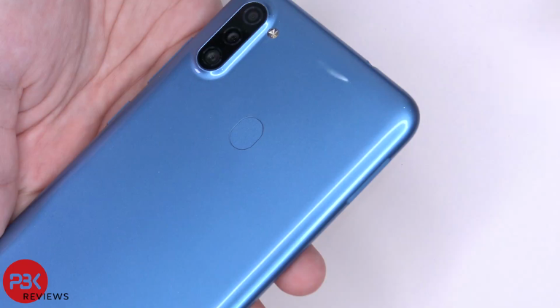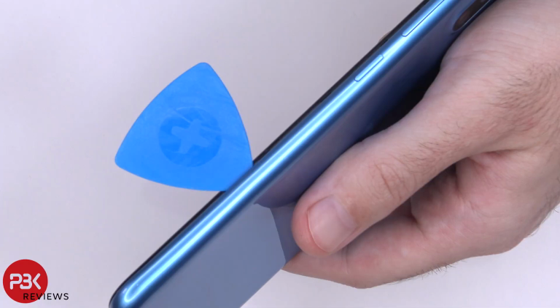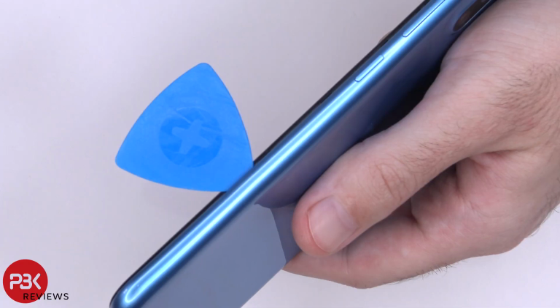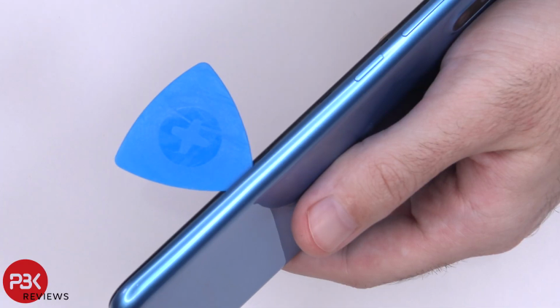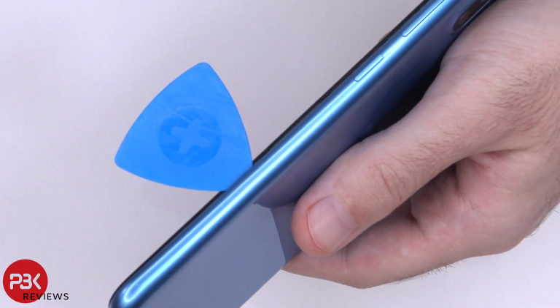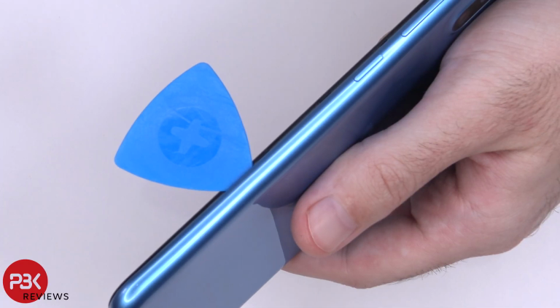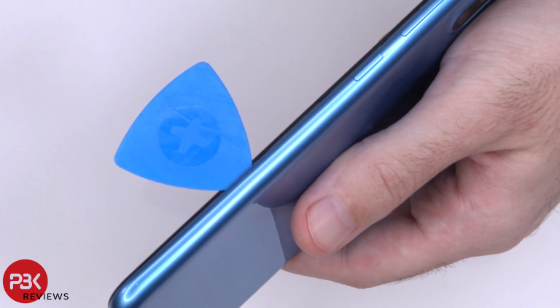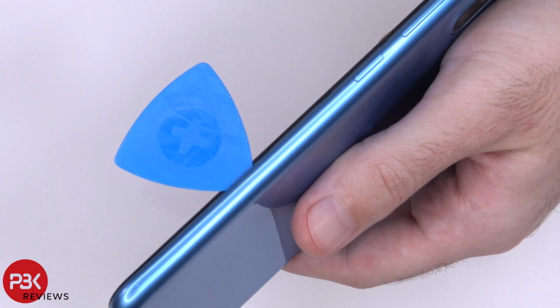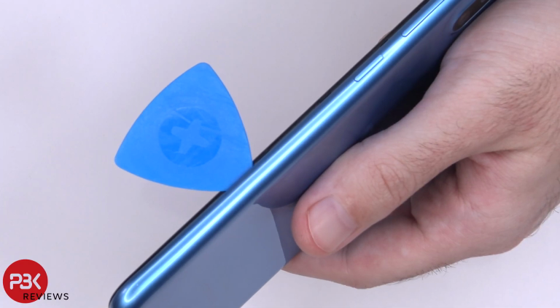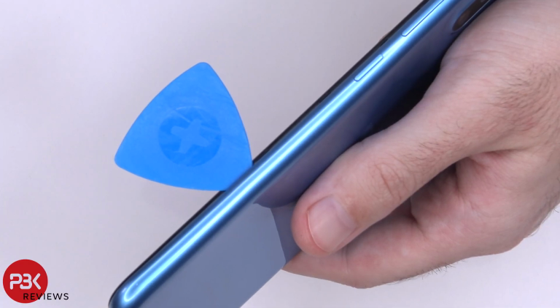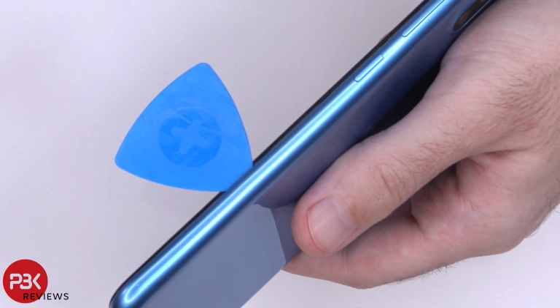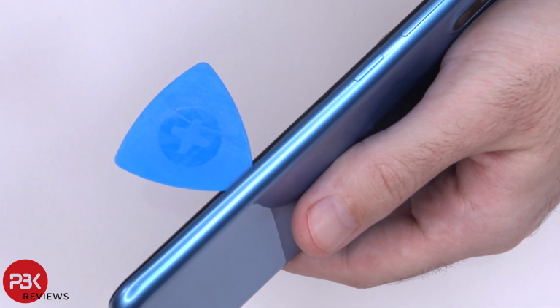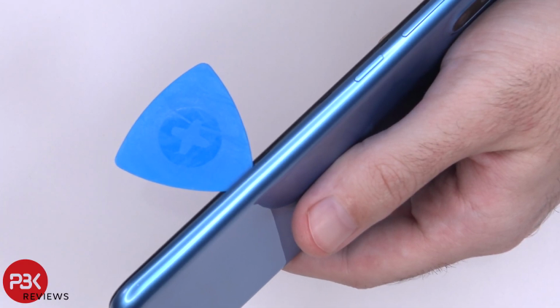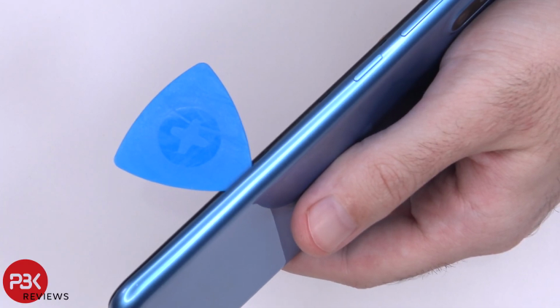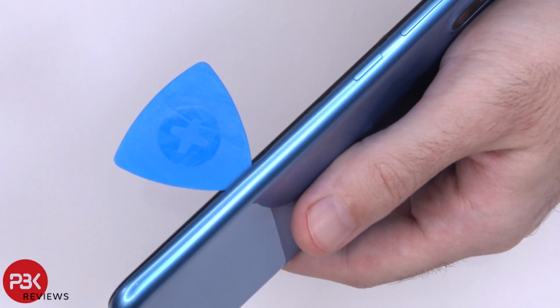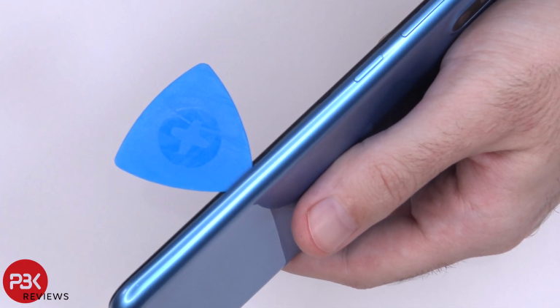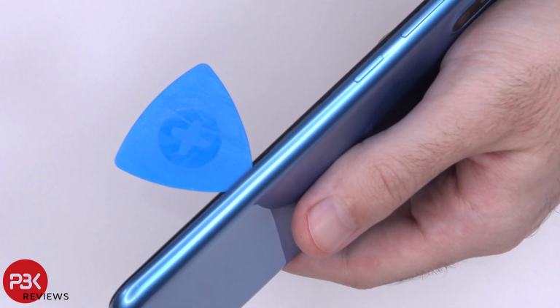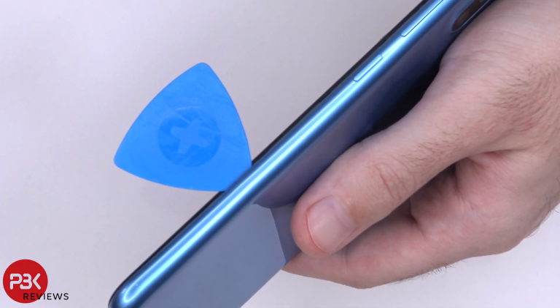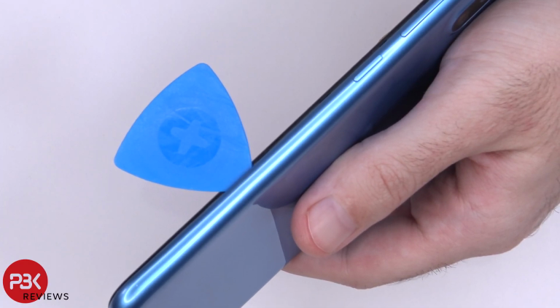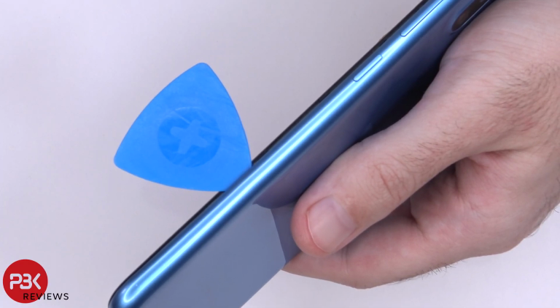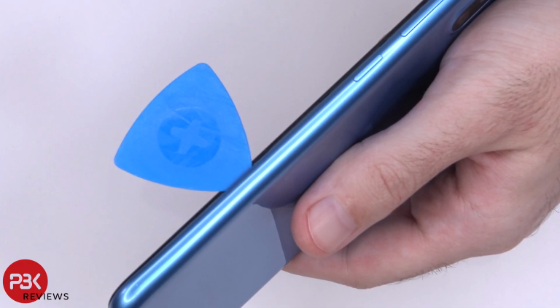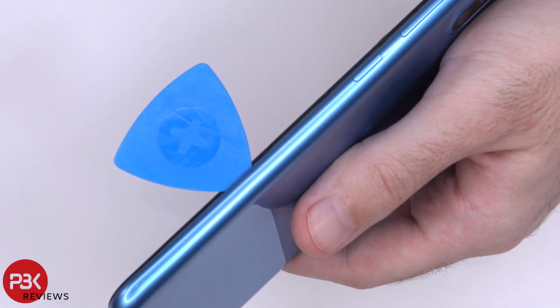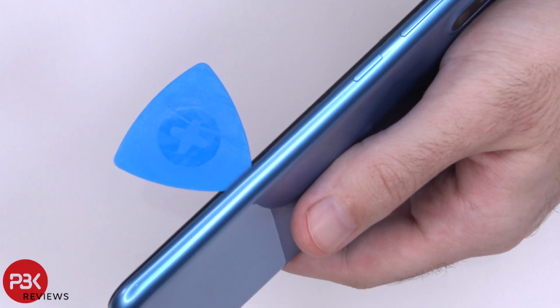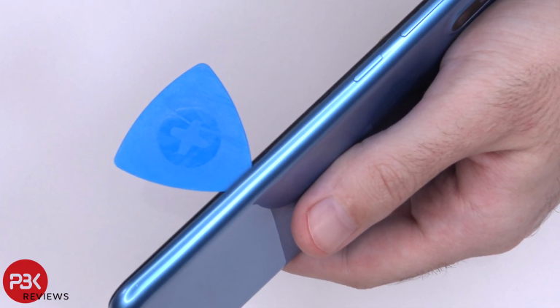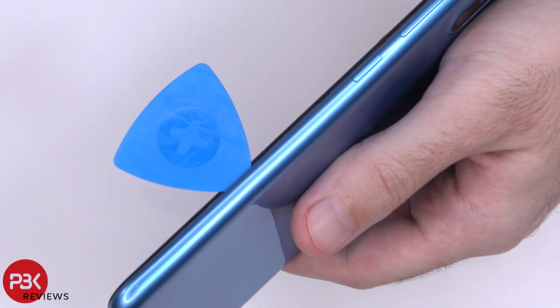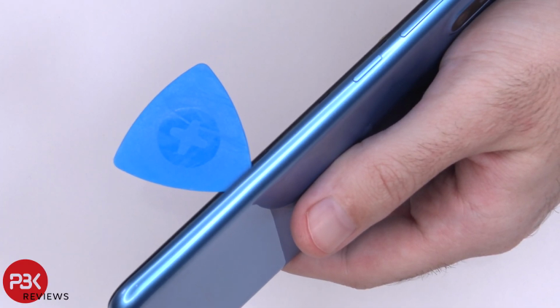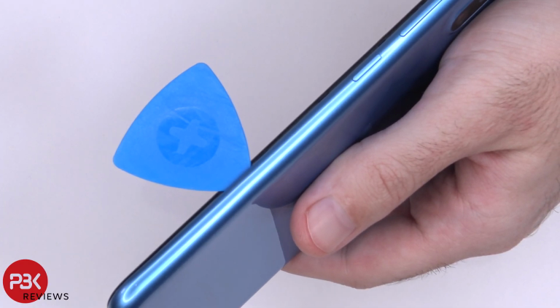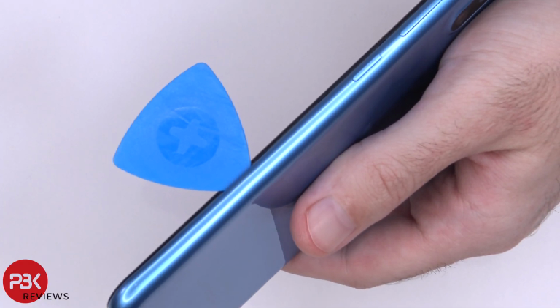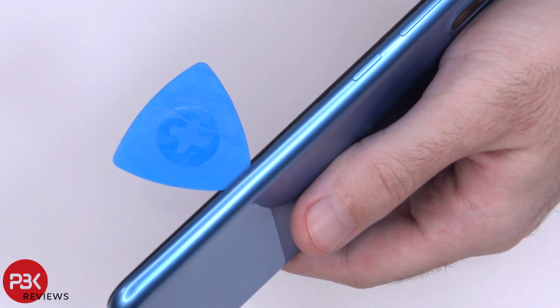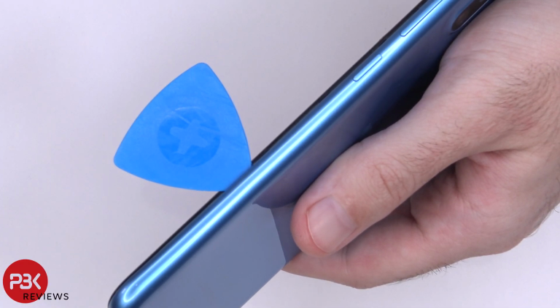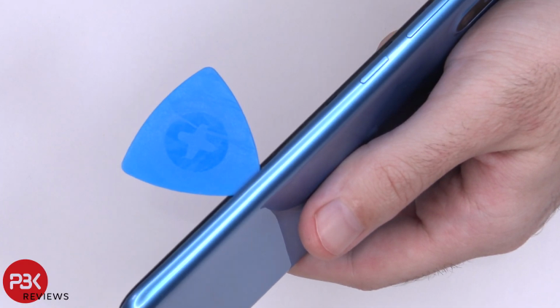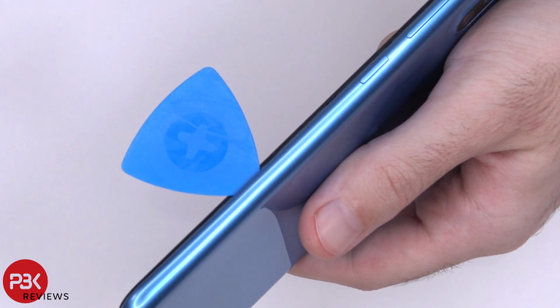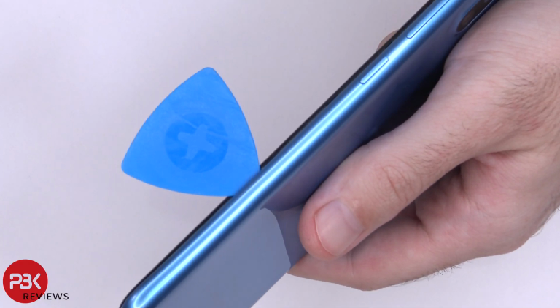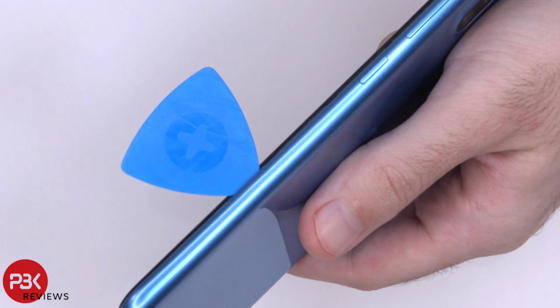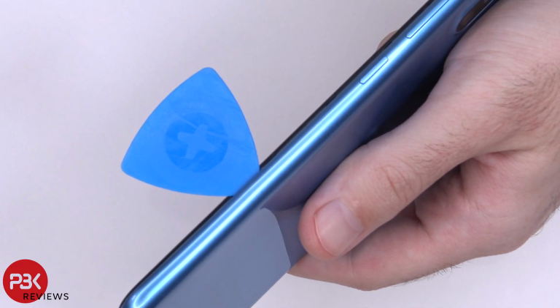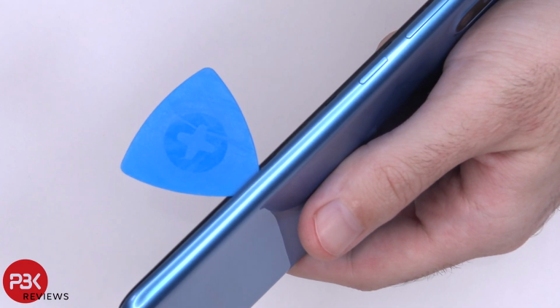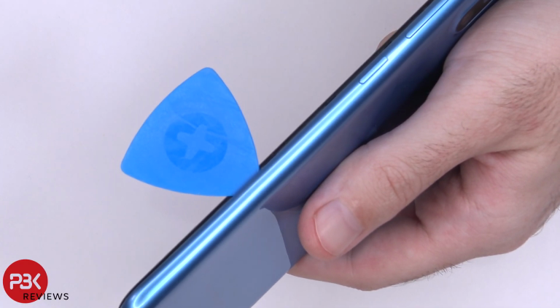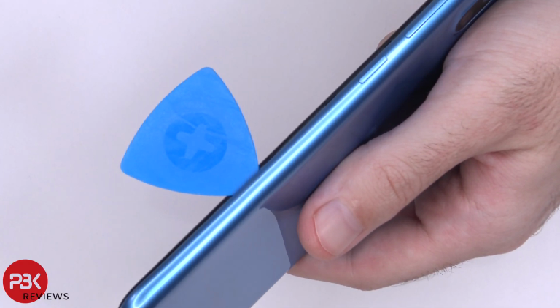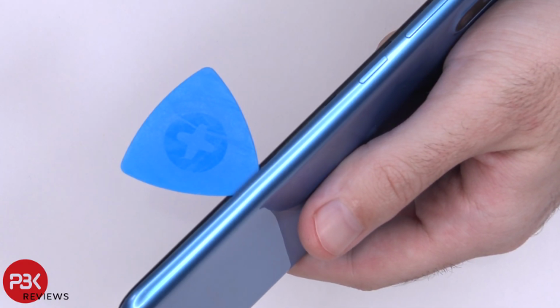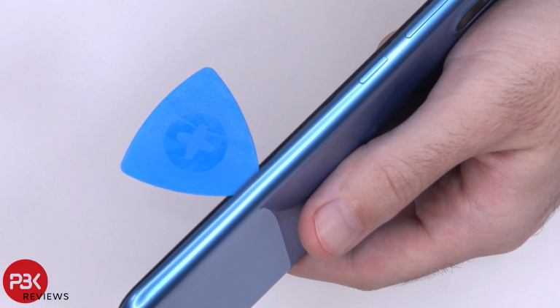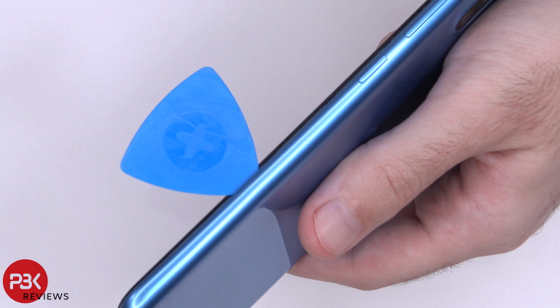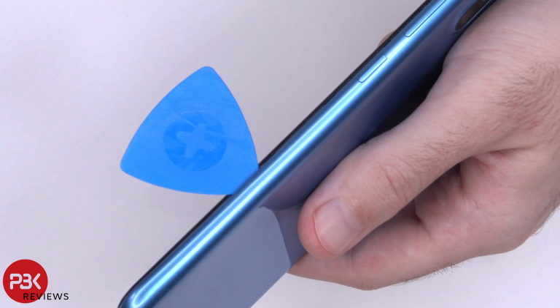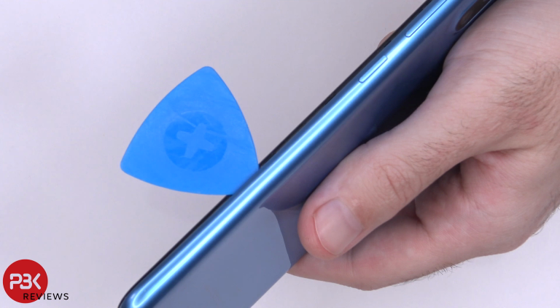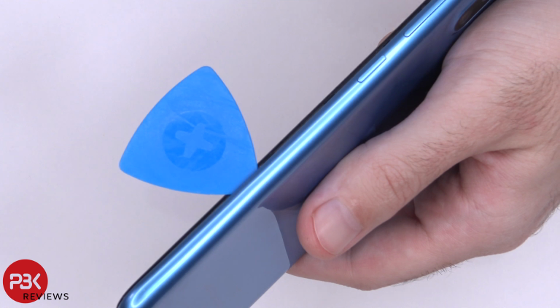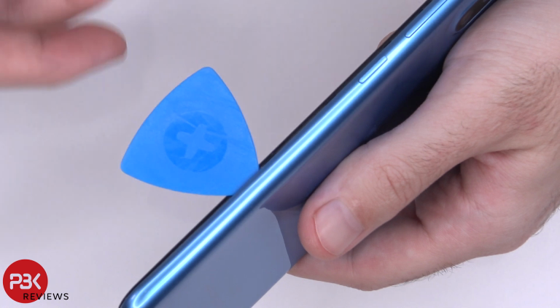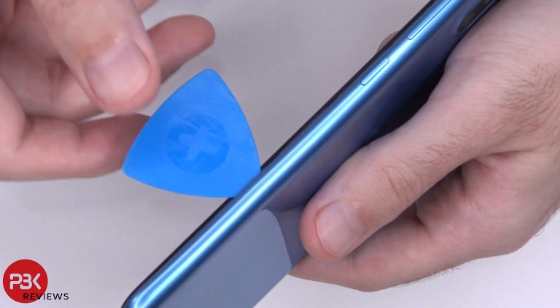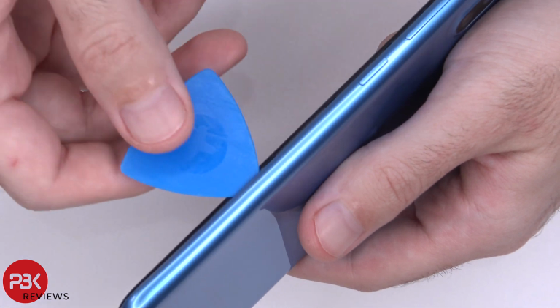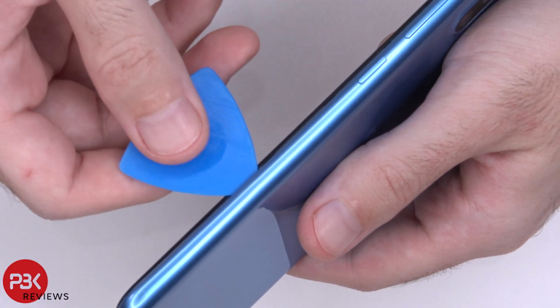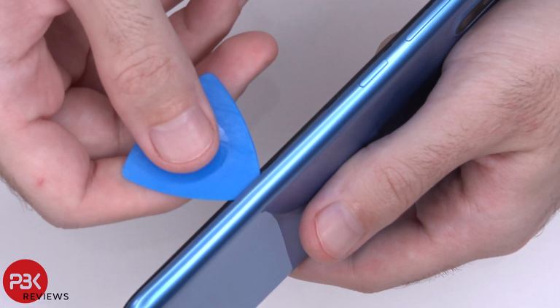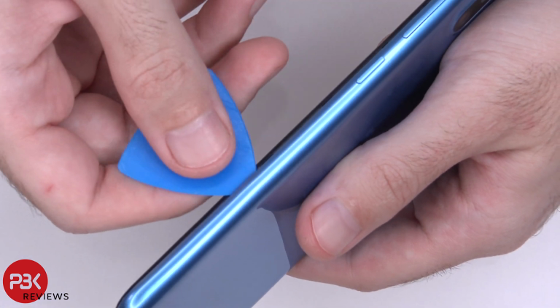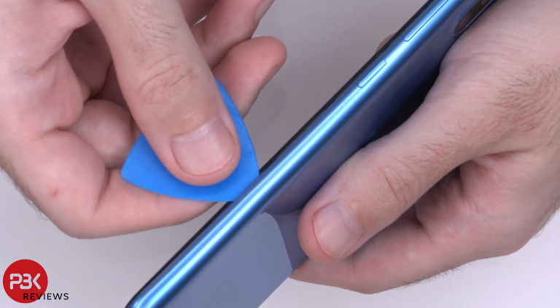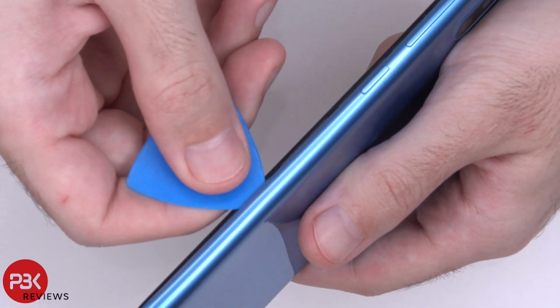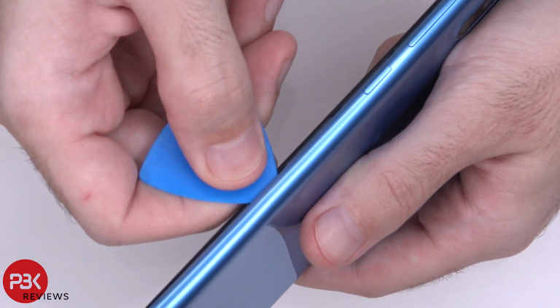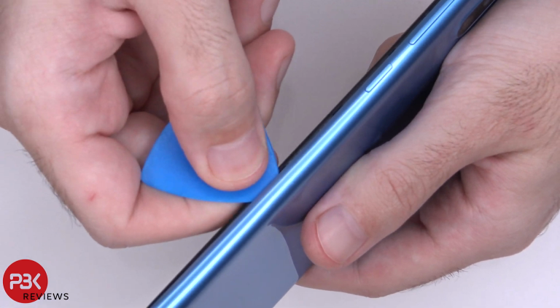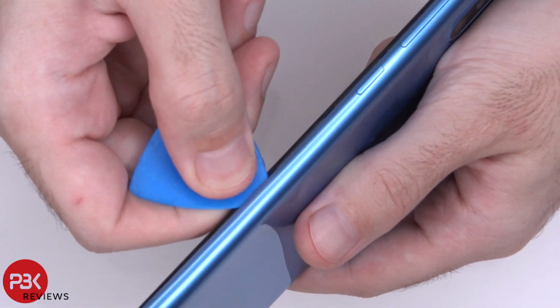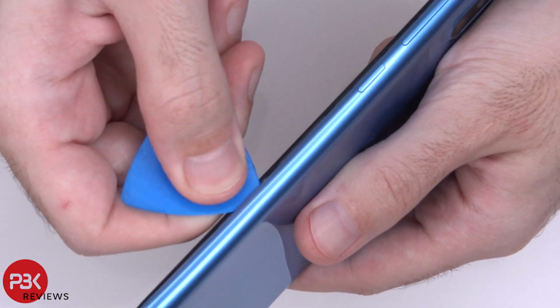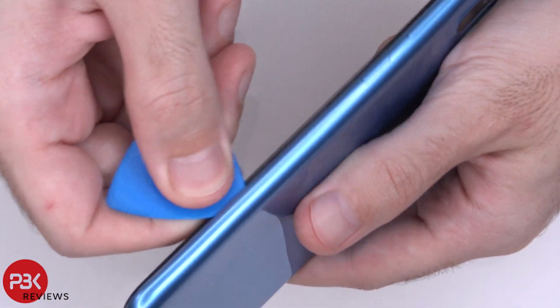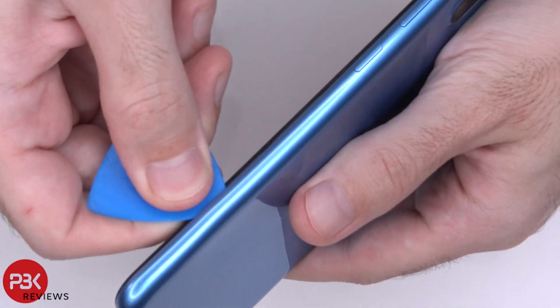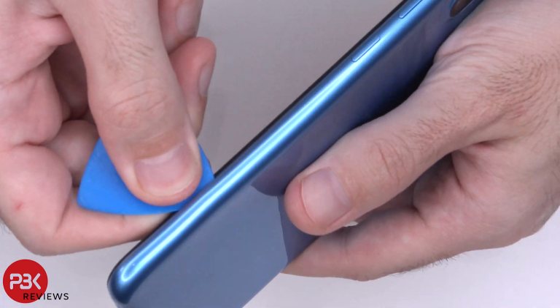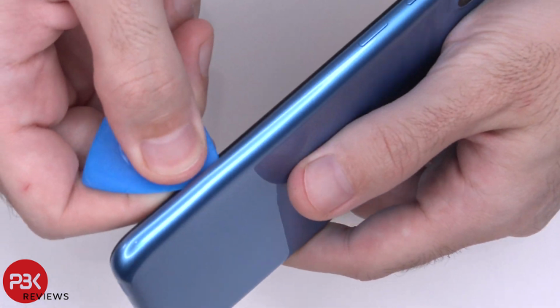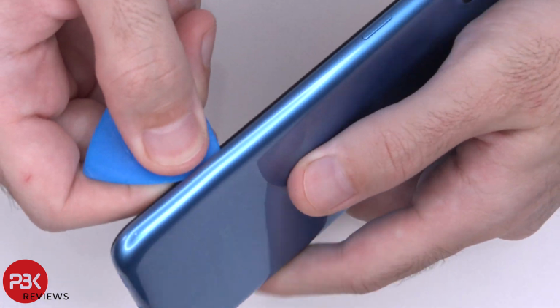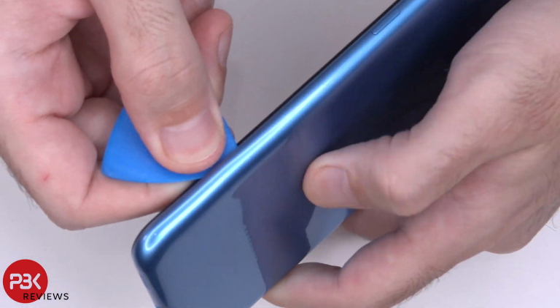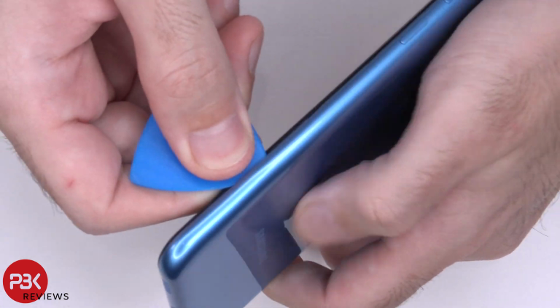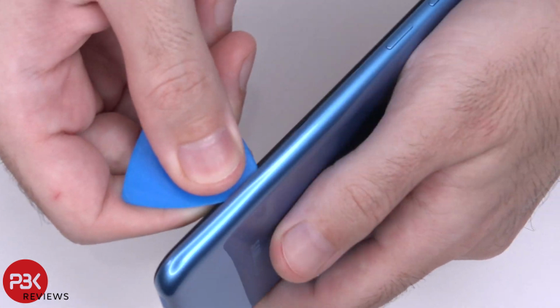Next, use a plastic pry tool to get in between the plastic housing of the phone and the black frame around the screen, and go ahead and pop the catches around the housing.